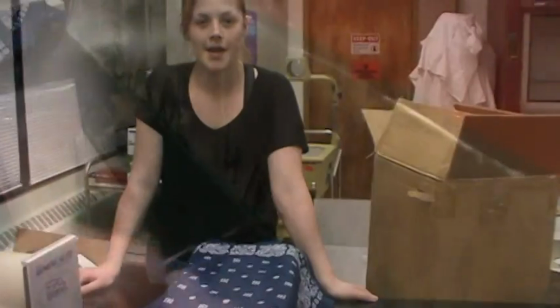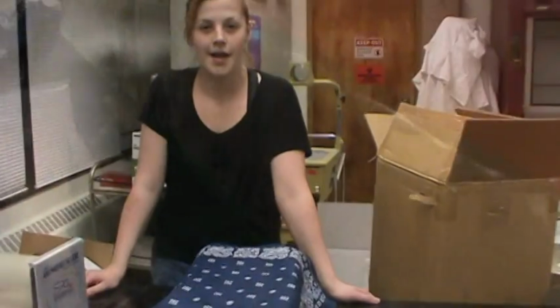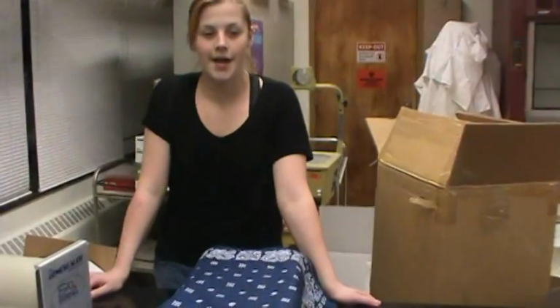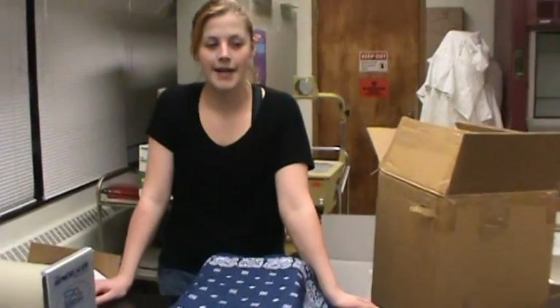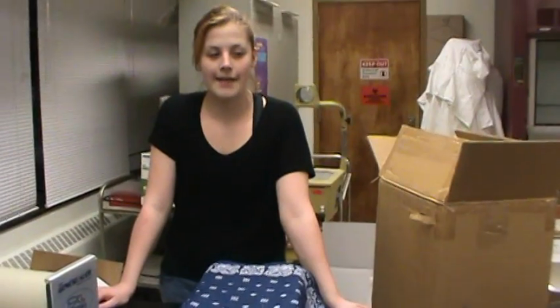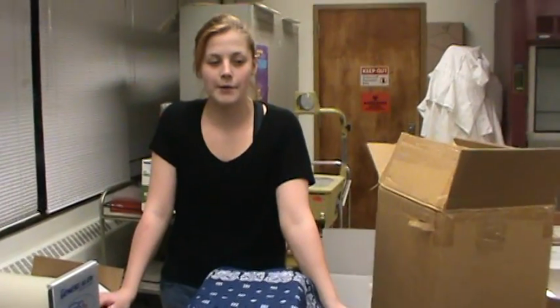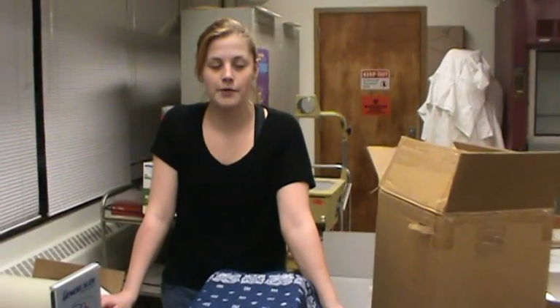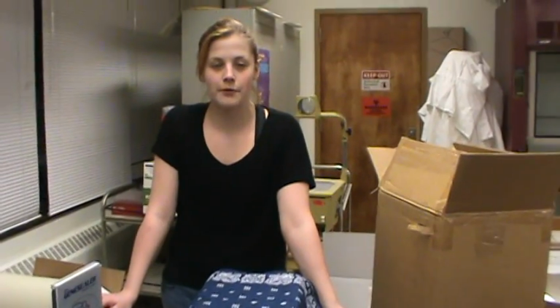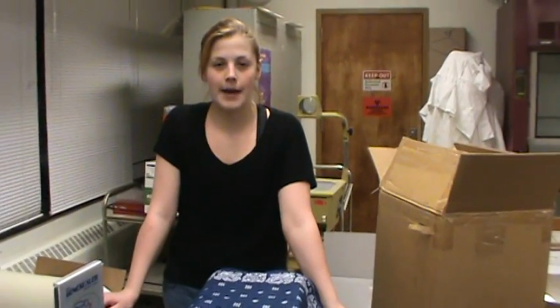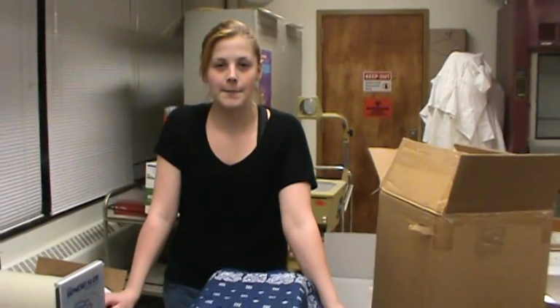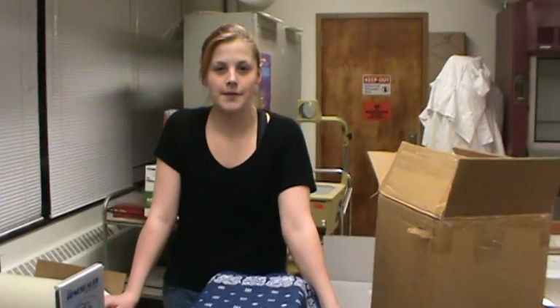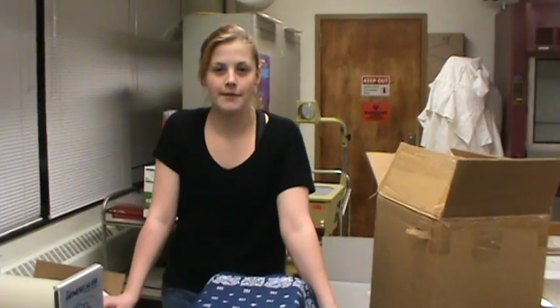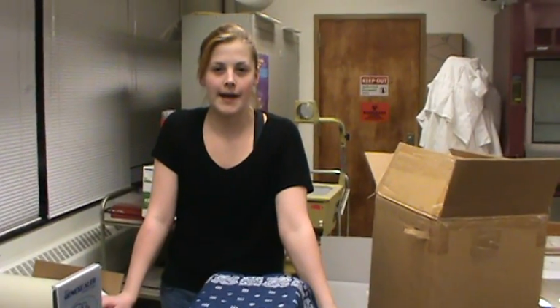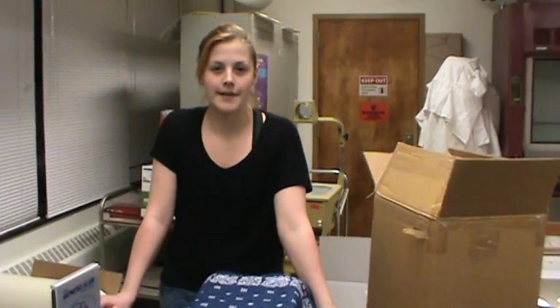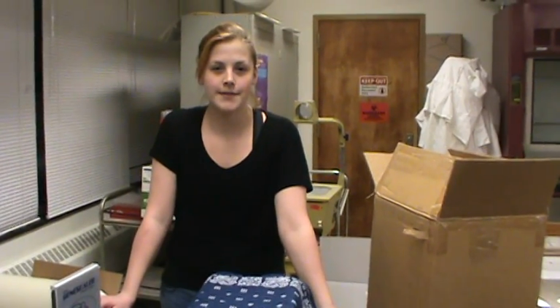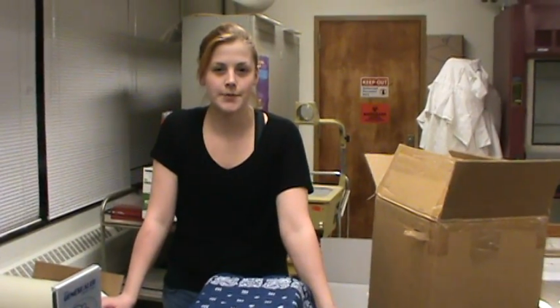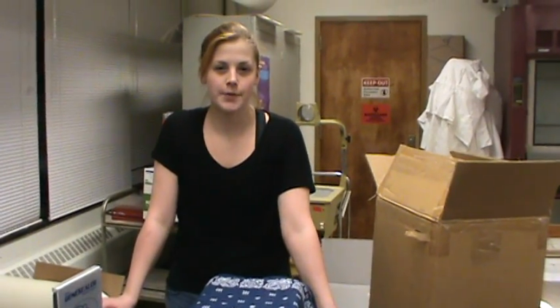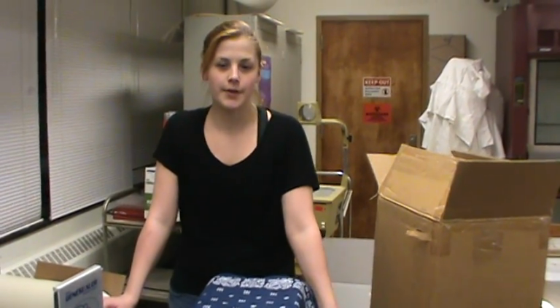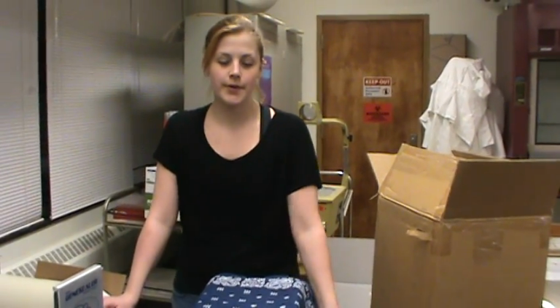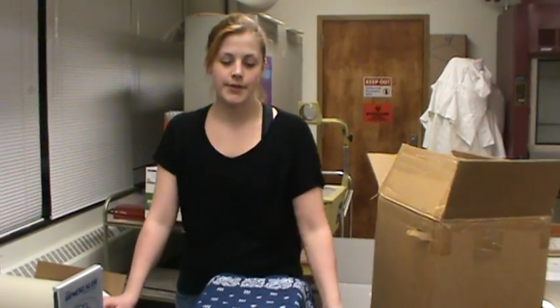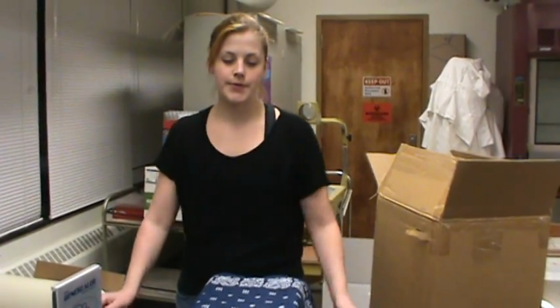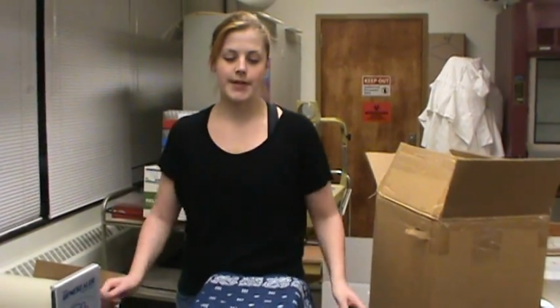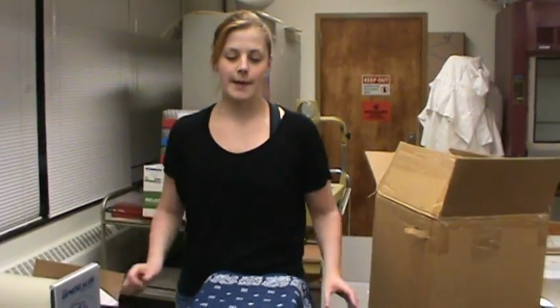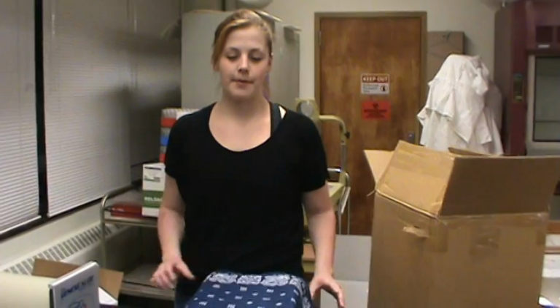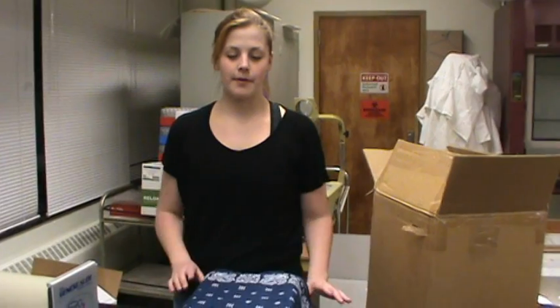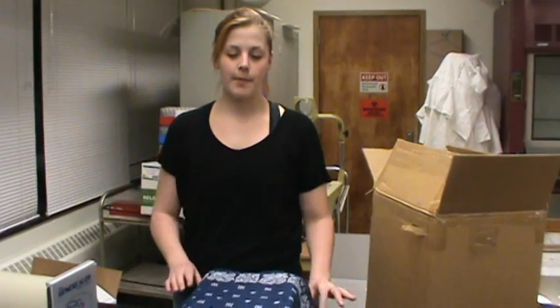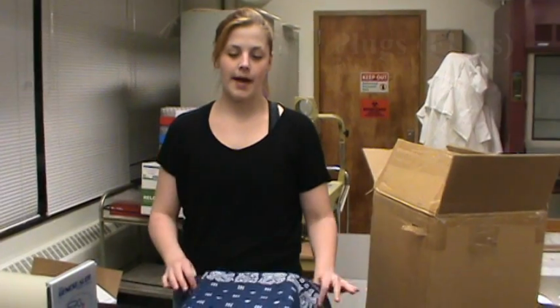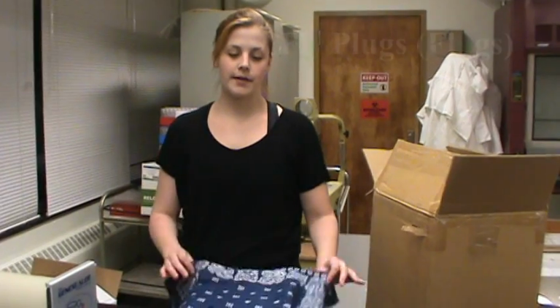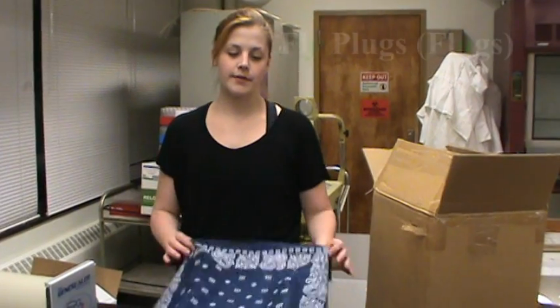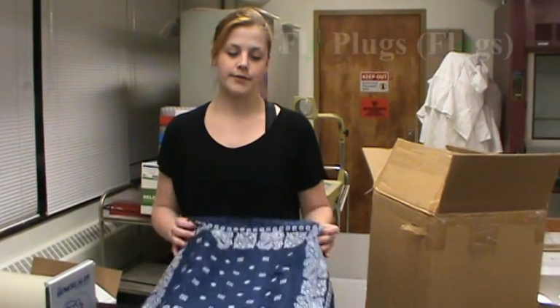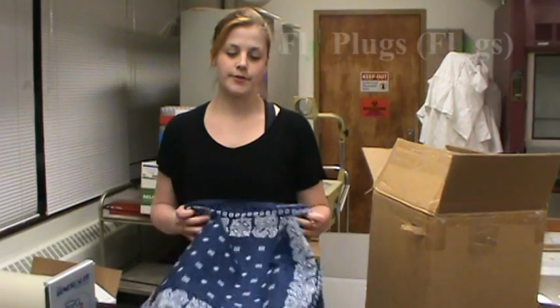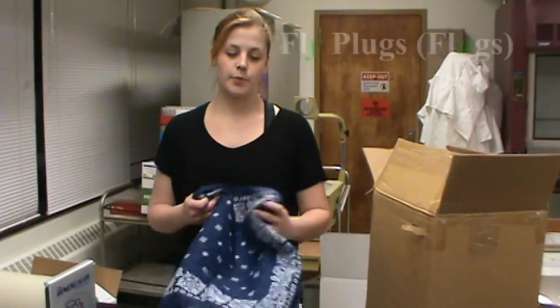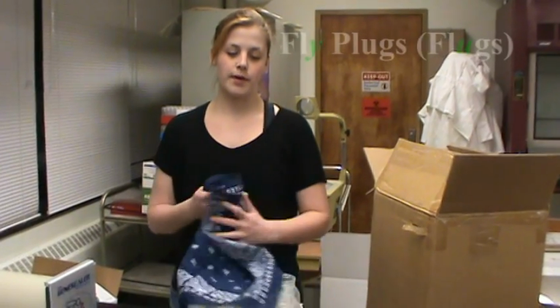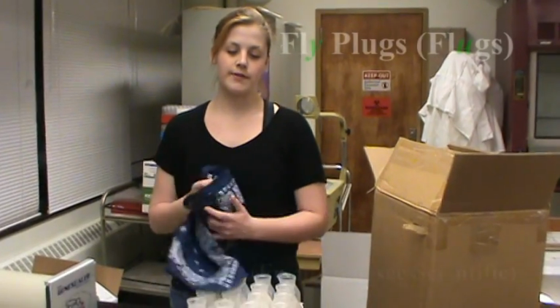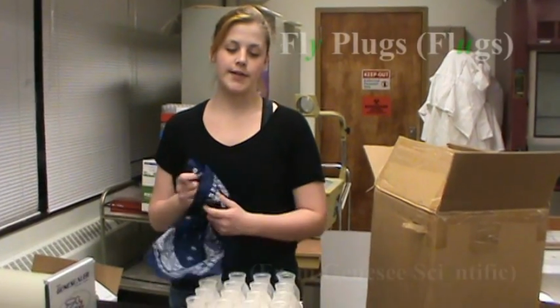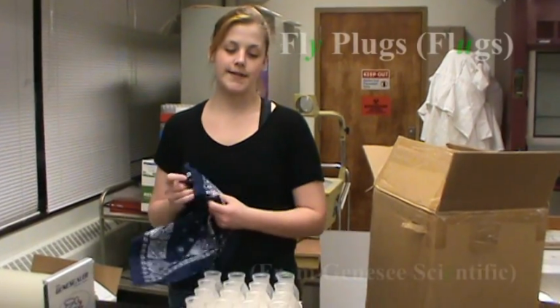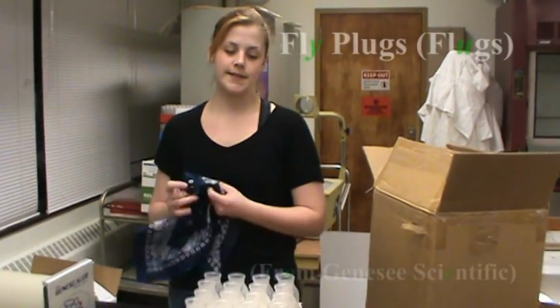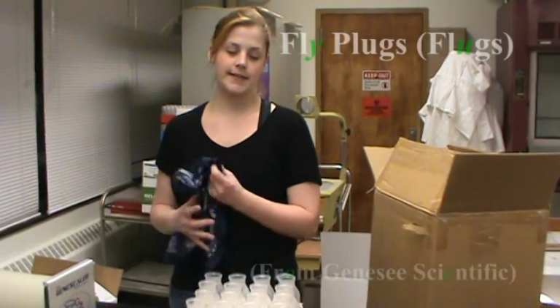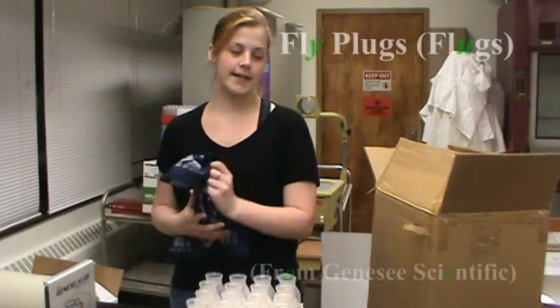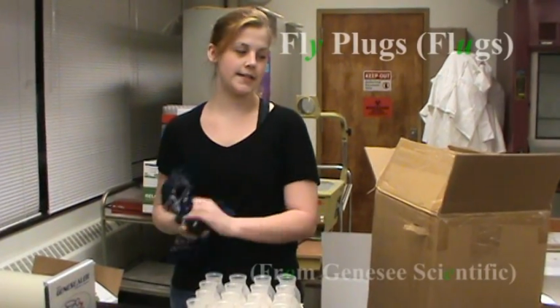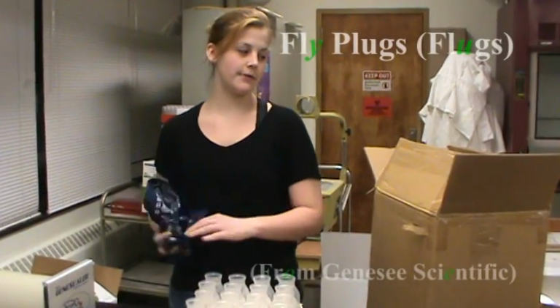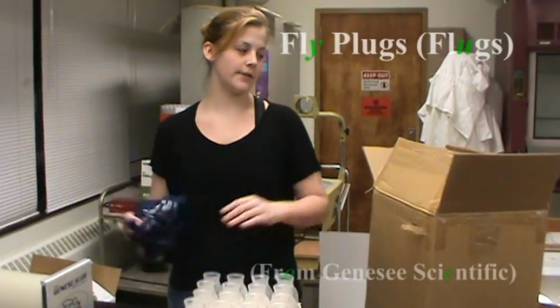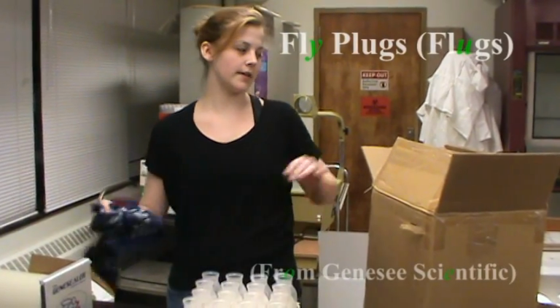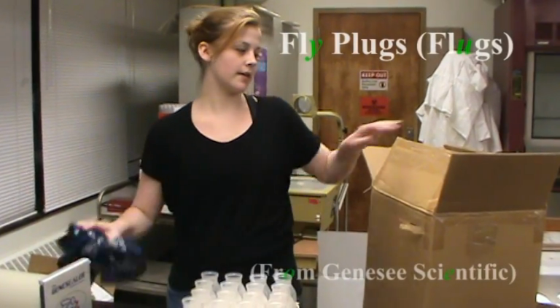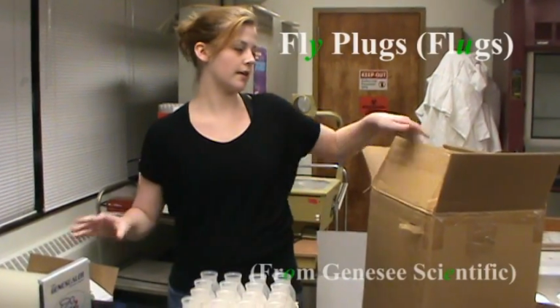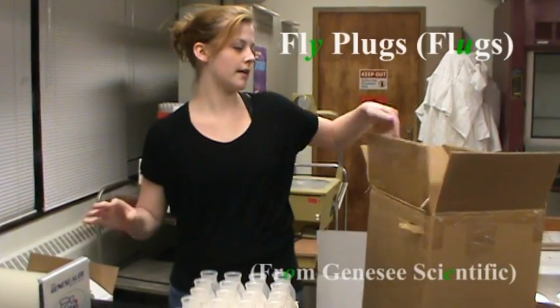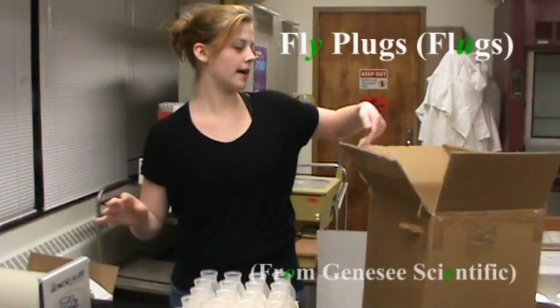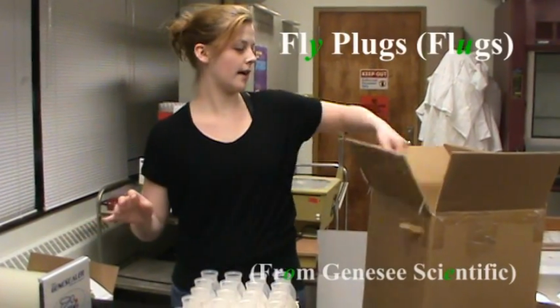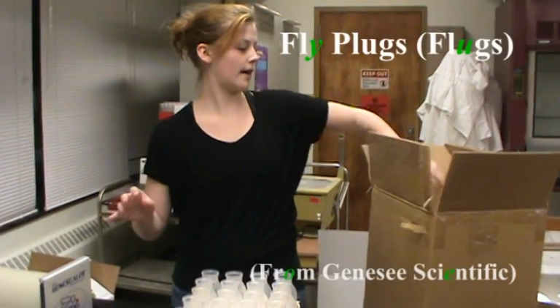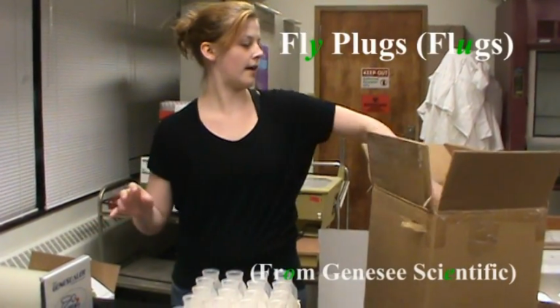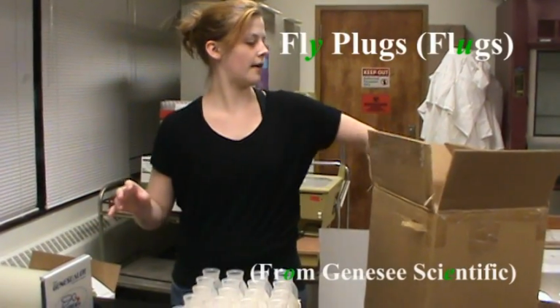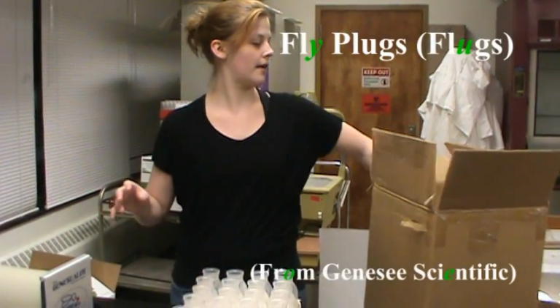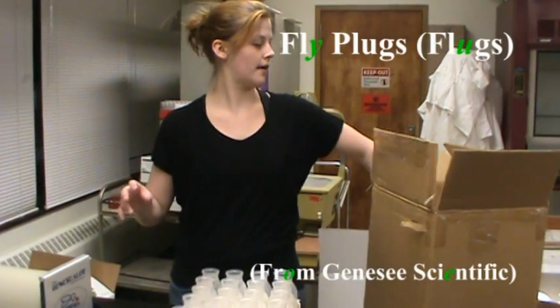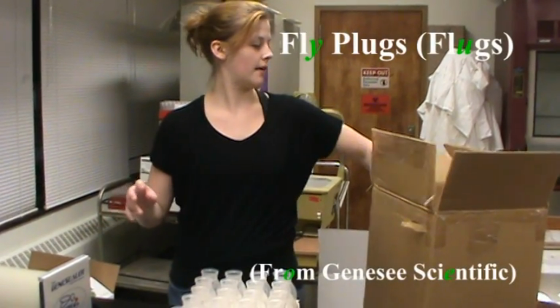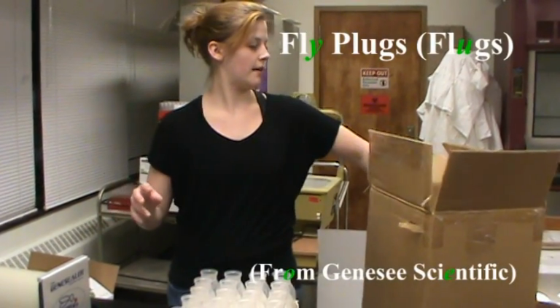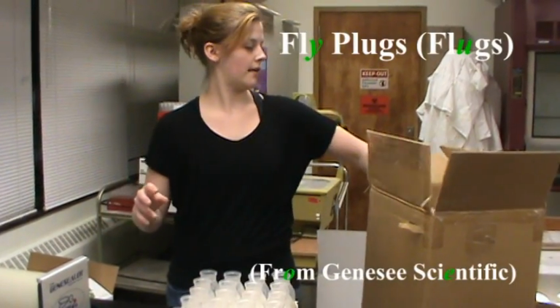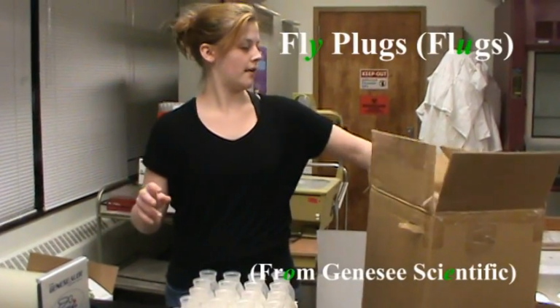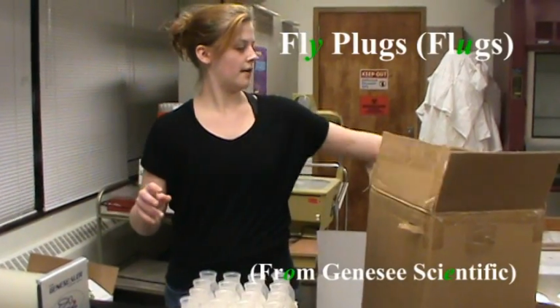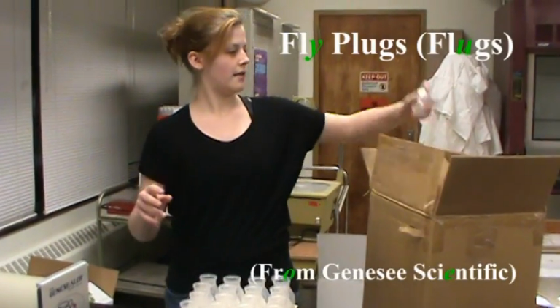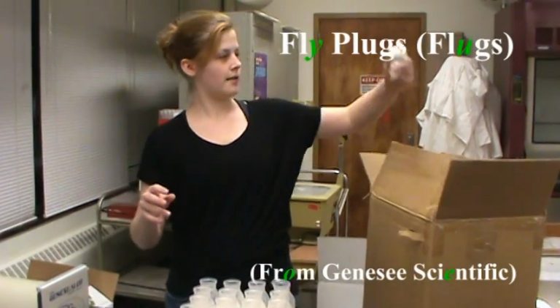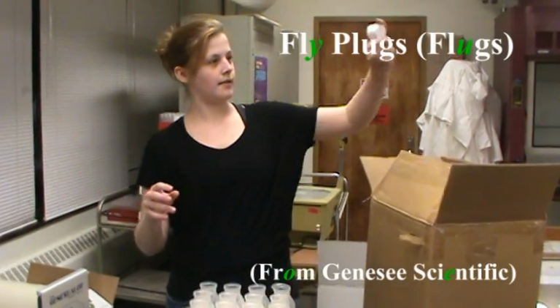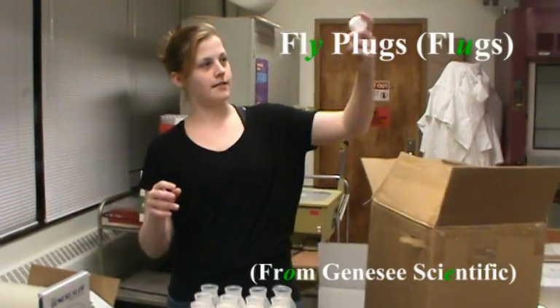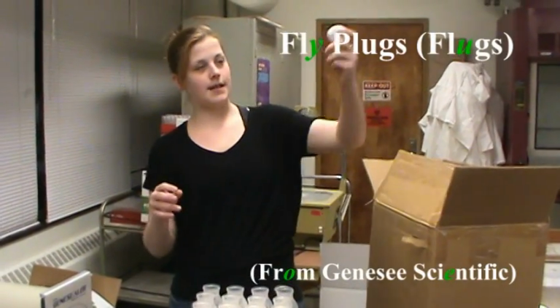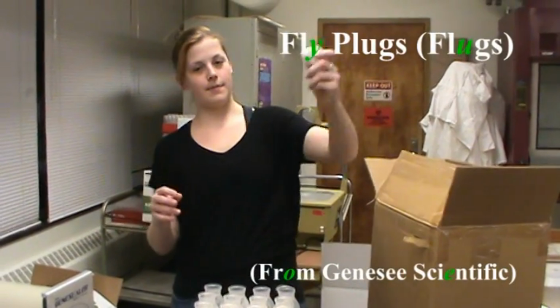Now that we've wrapped the vials, we are going to stop our bottles with Genesee Scientific stoppers.